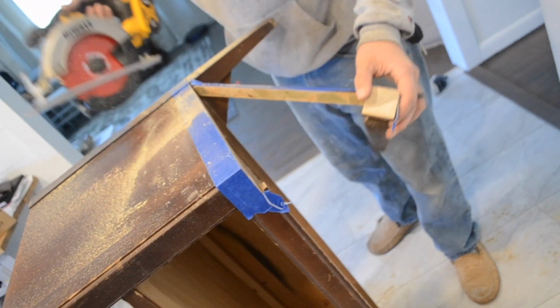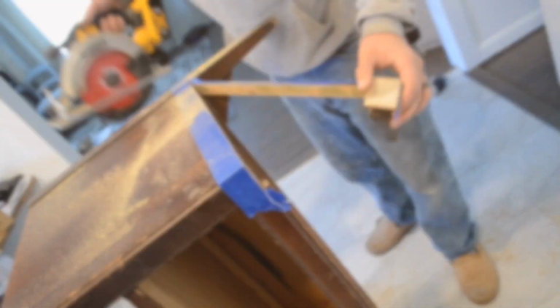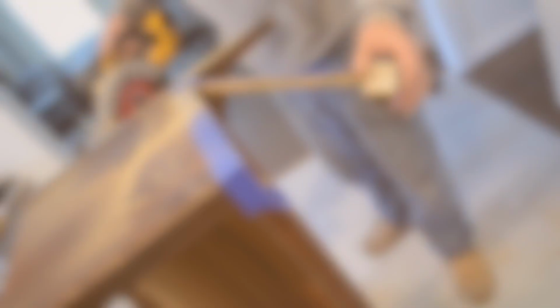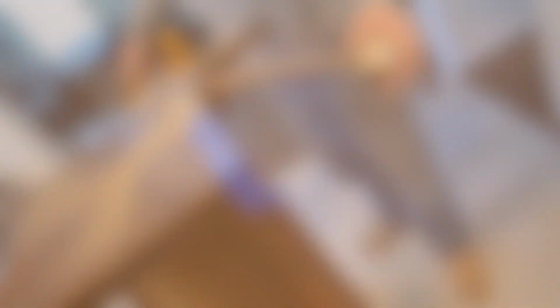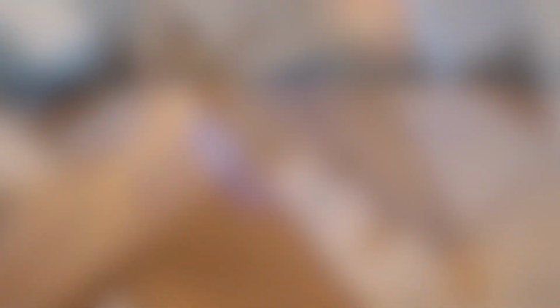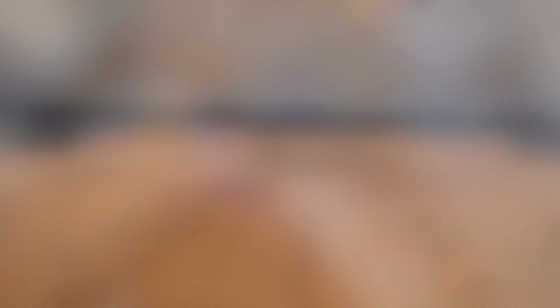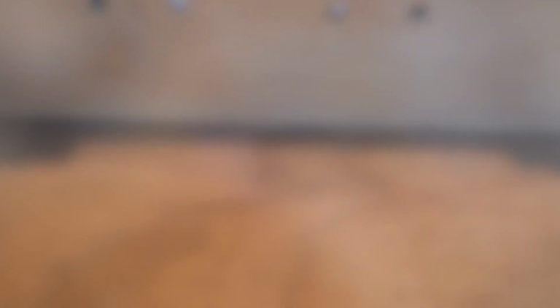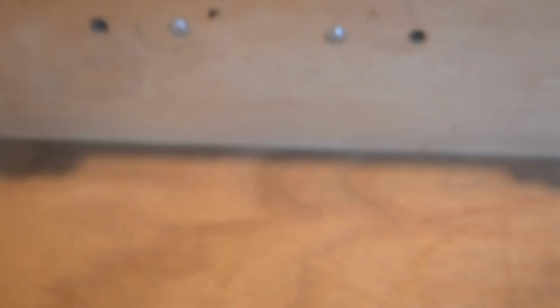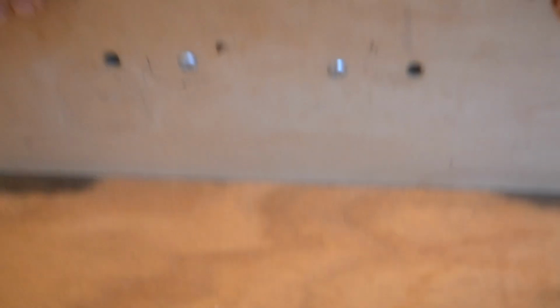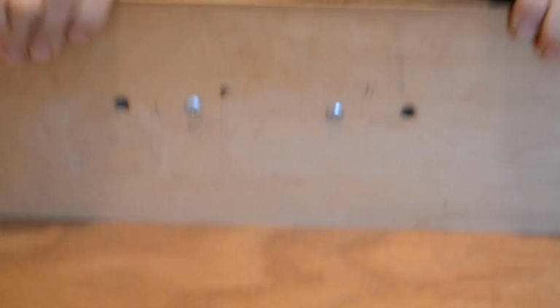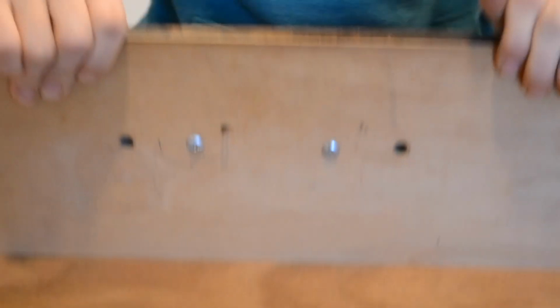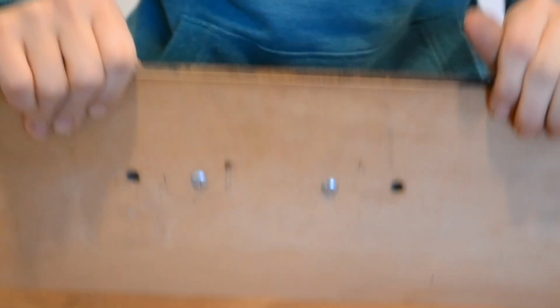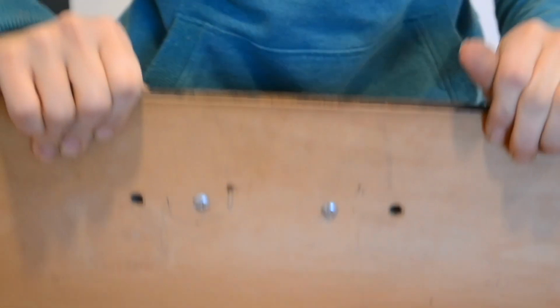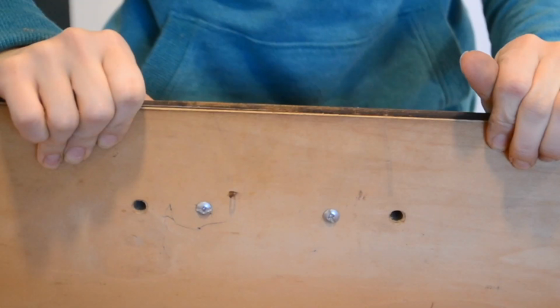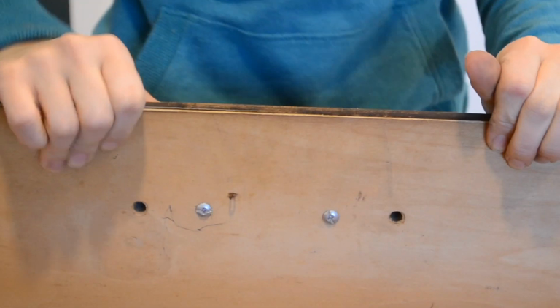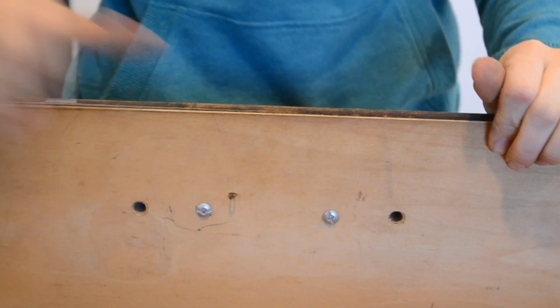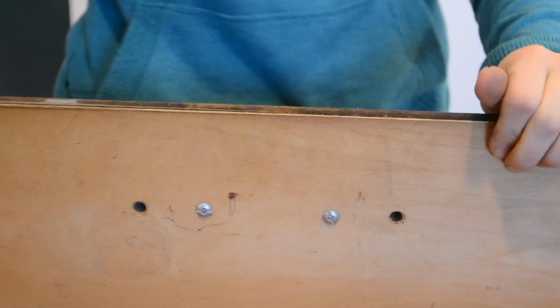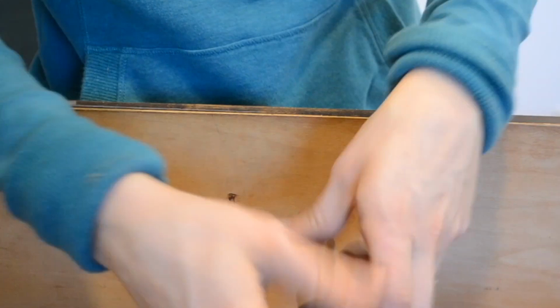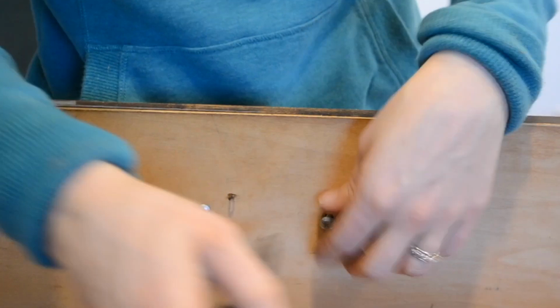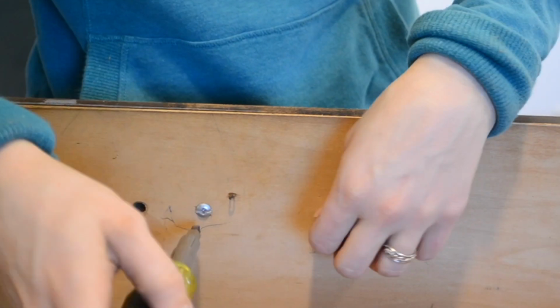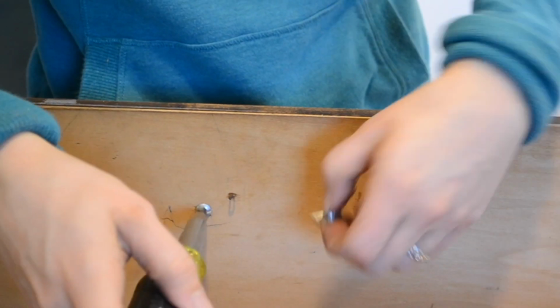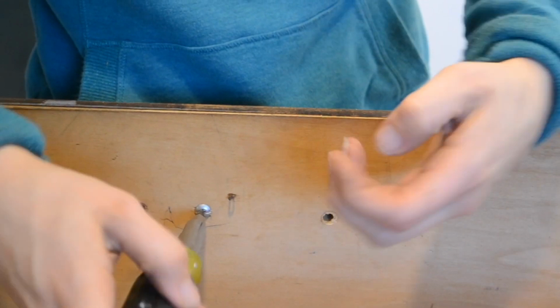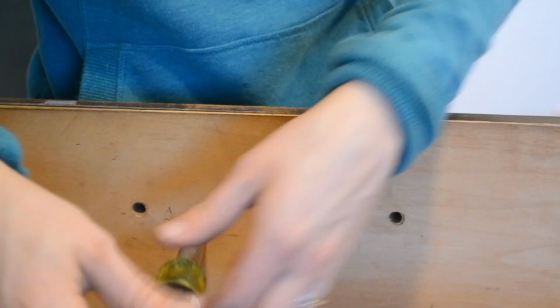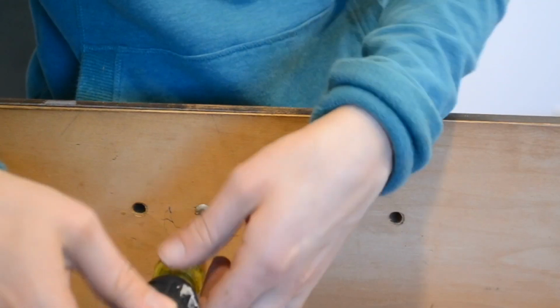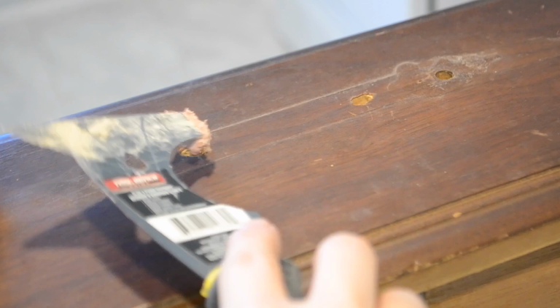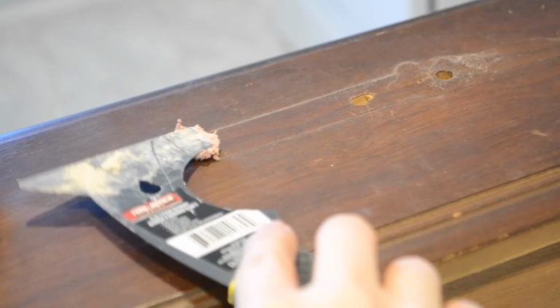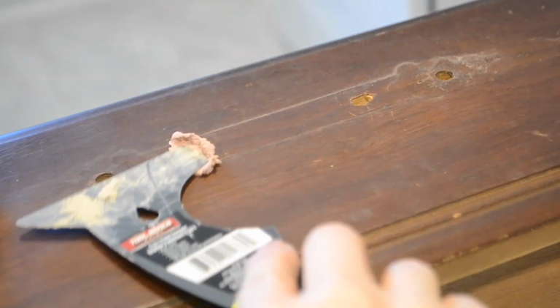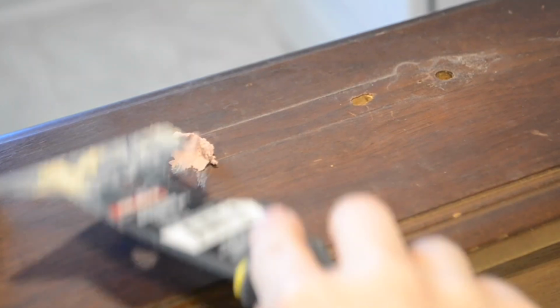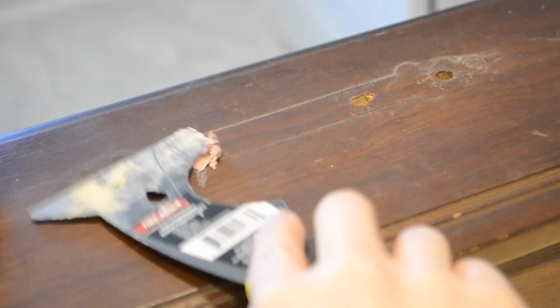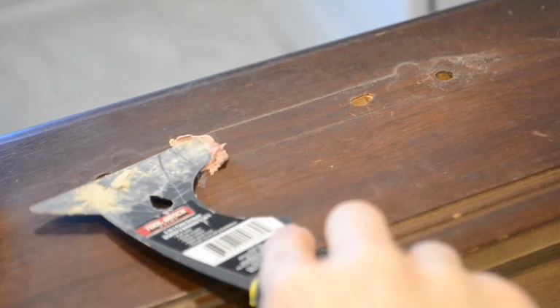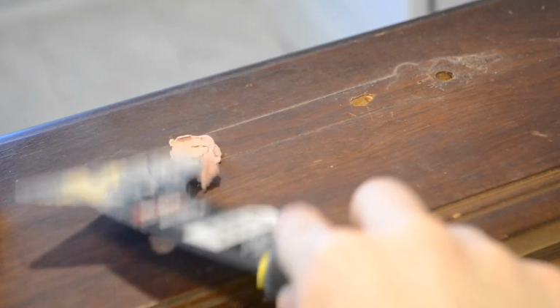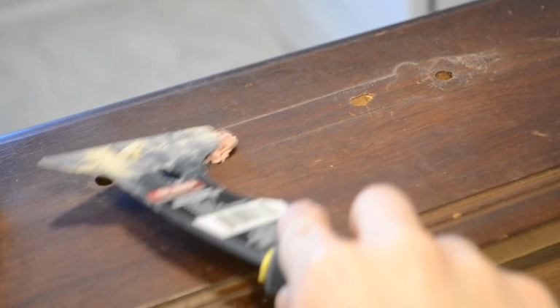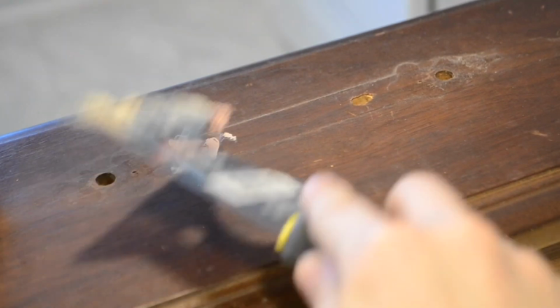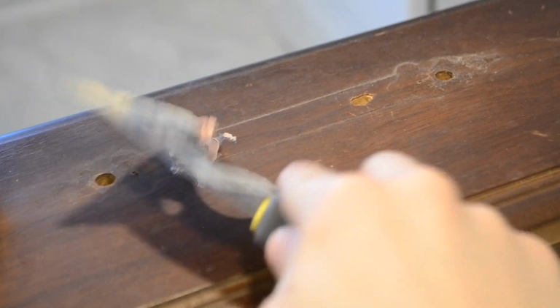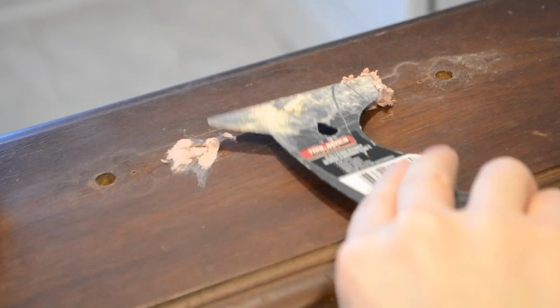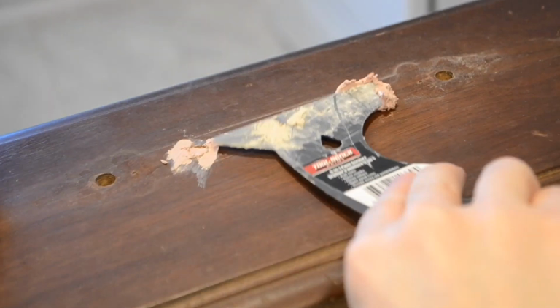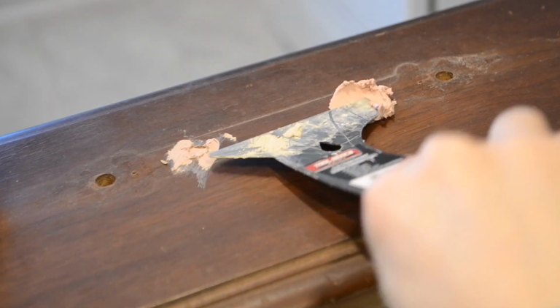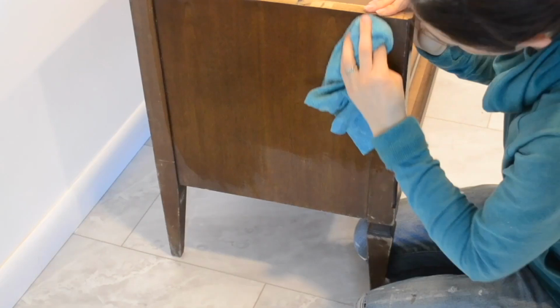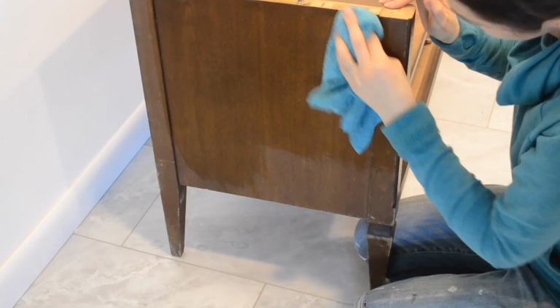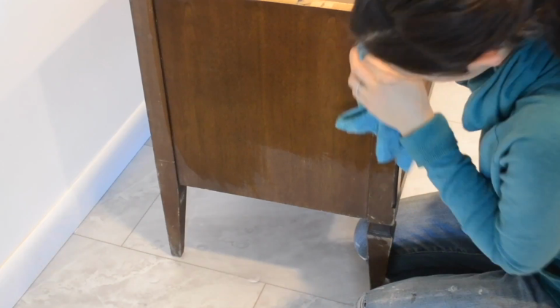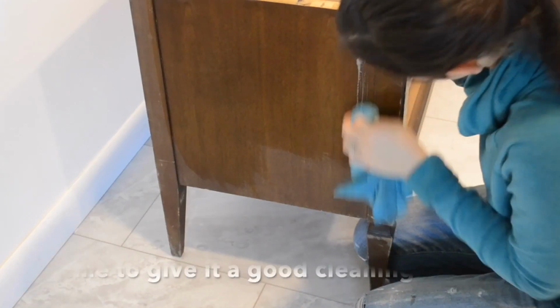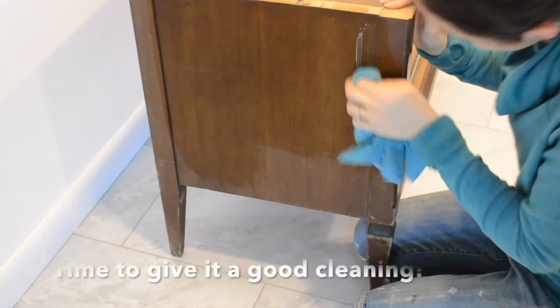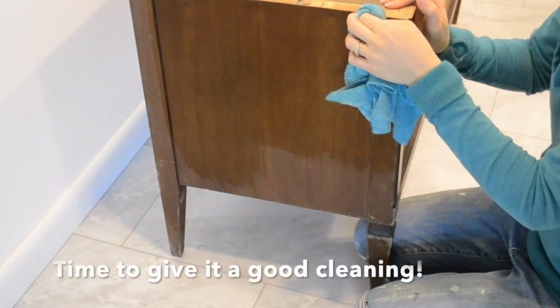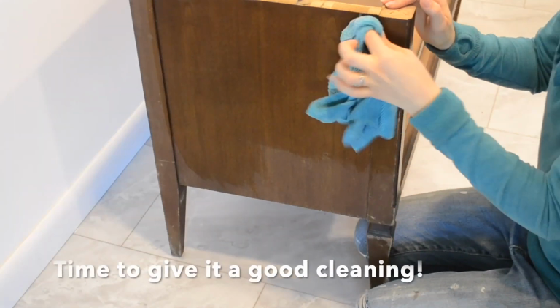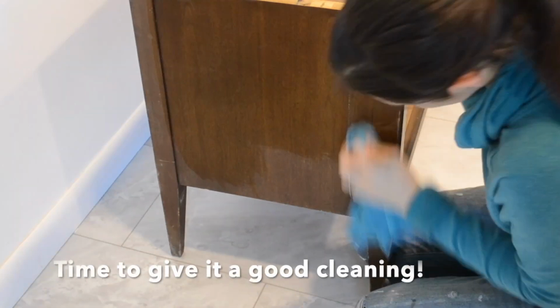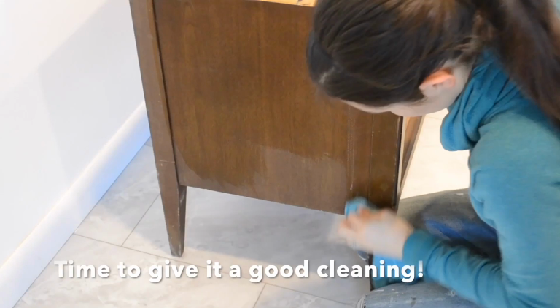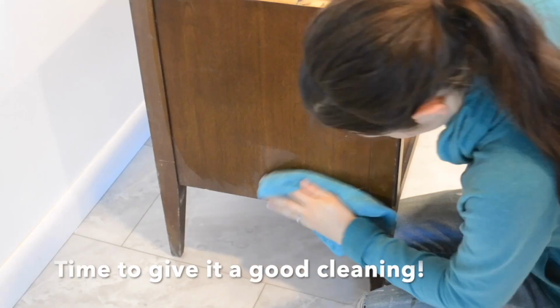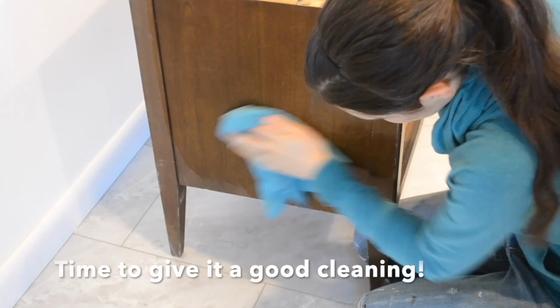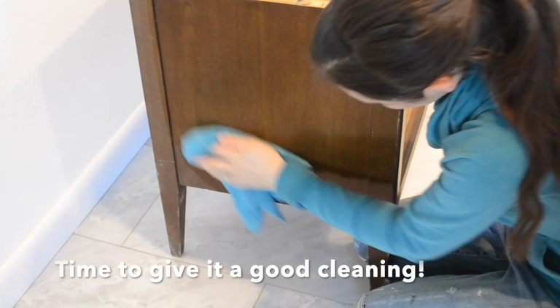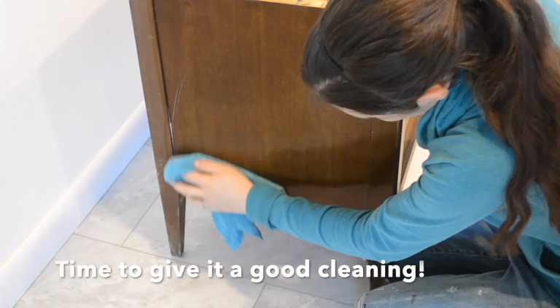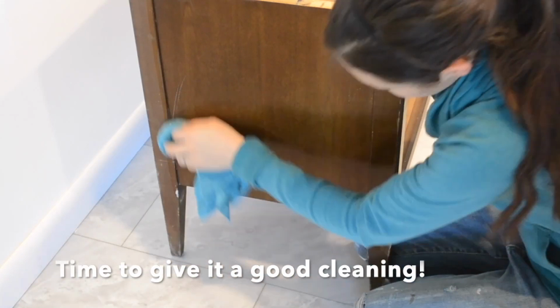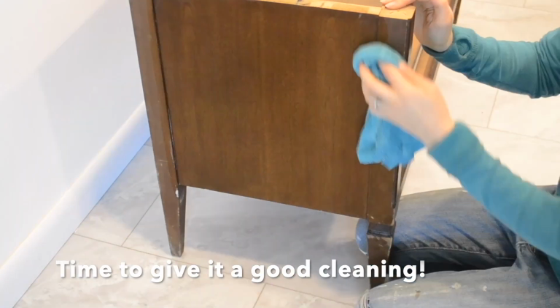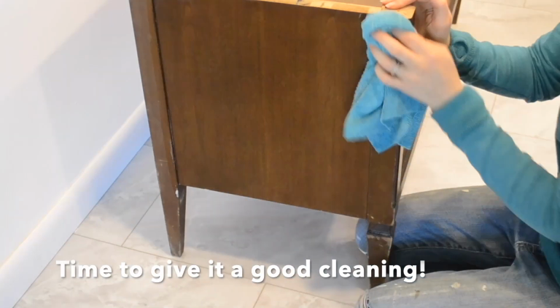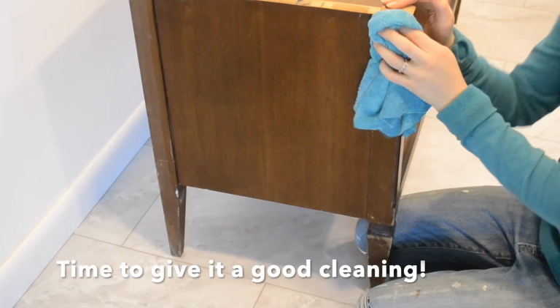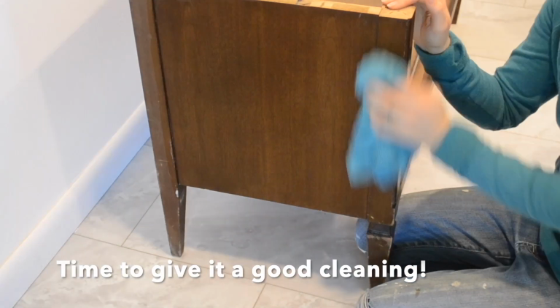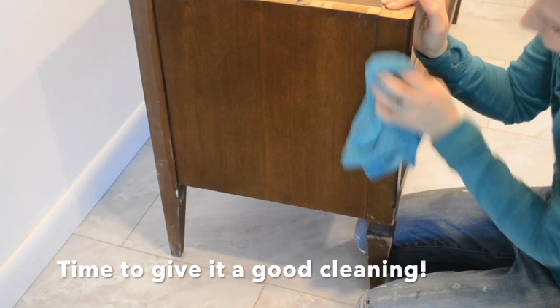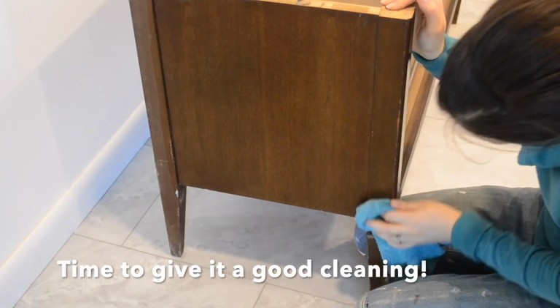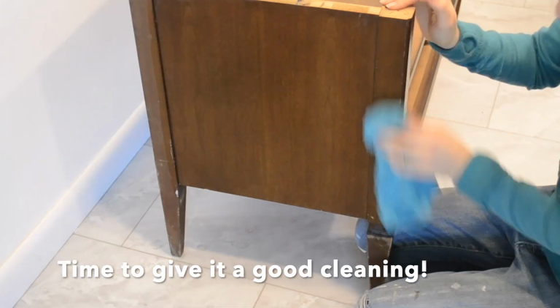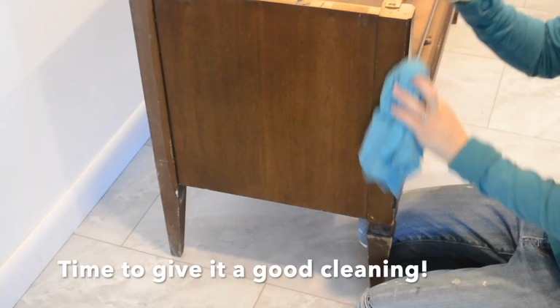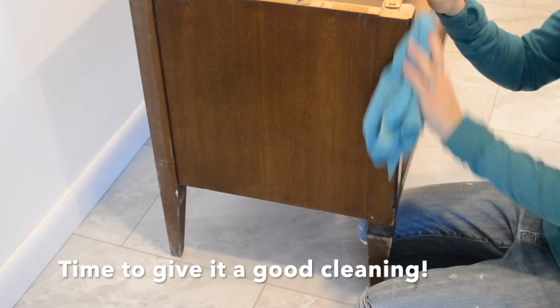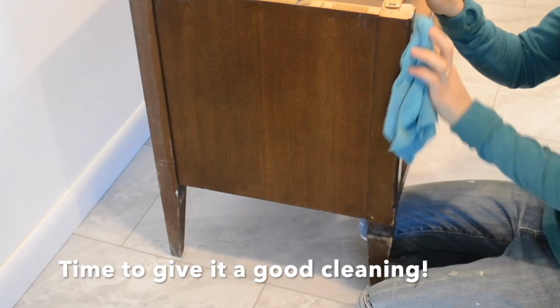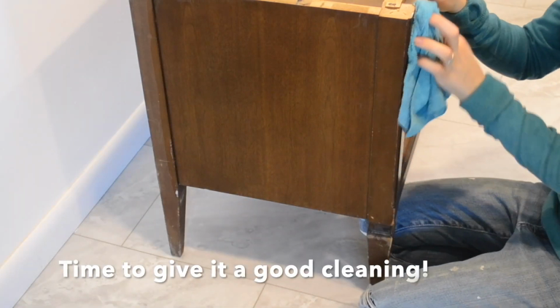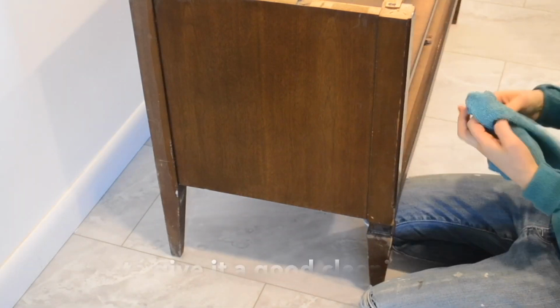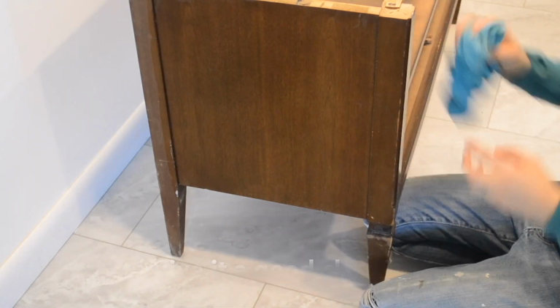Then I removed the mismatched knobs, filled in the extra holes with some wood filler, and then I gave these tables a thorough cleaning with a soapy rag and water.